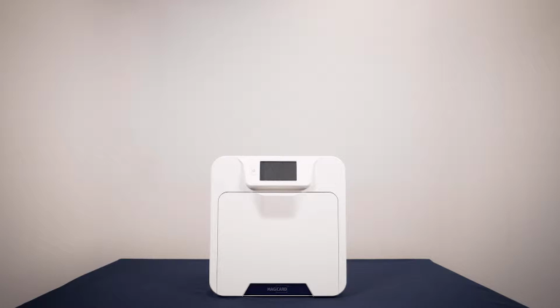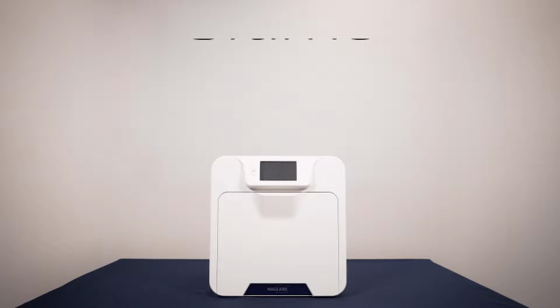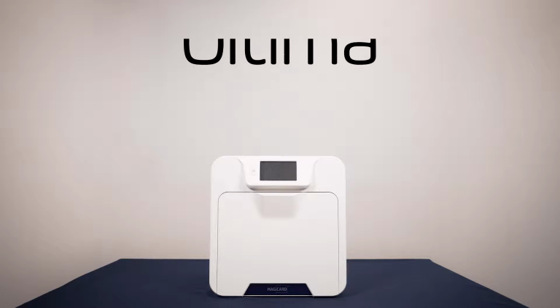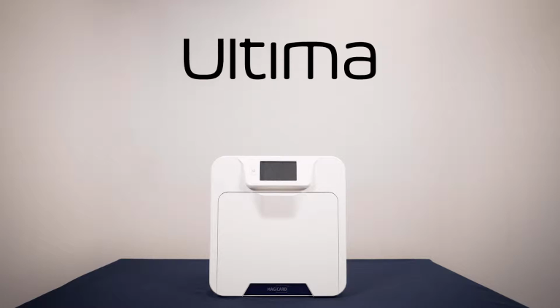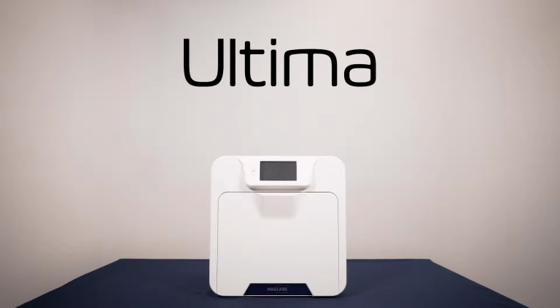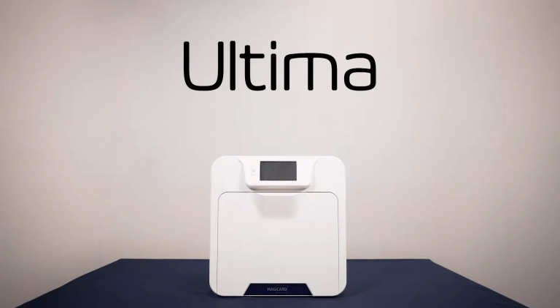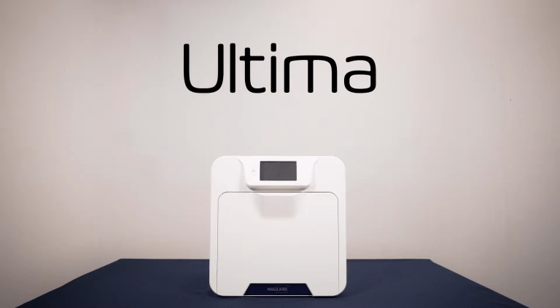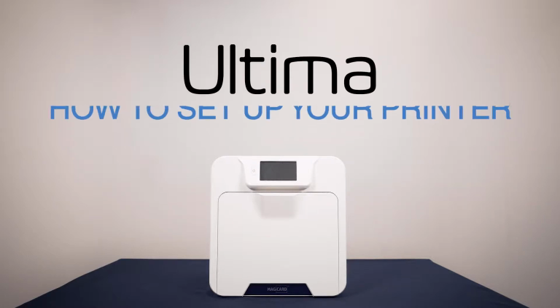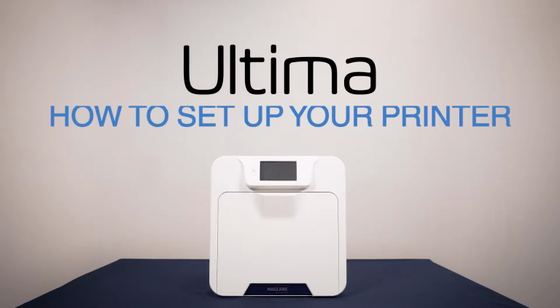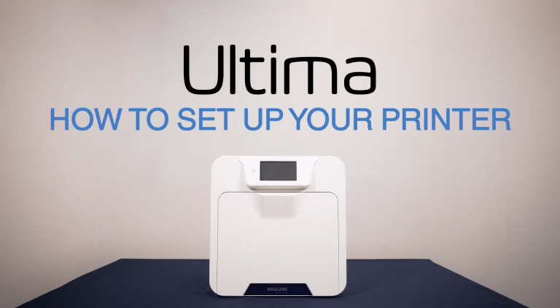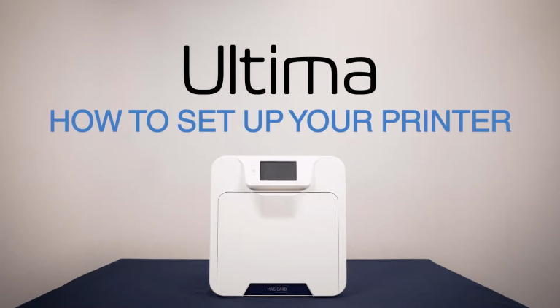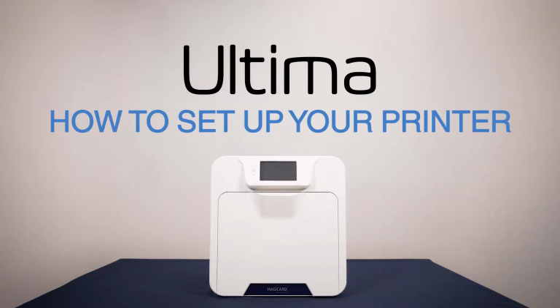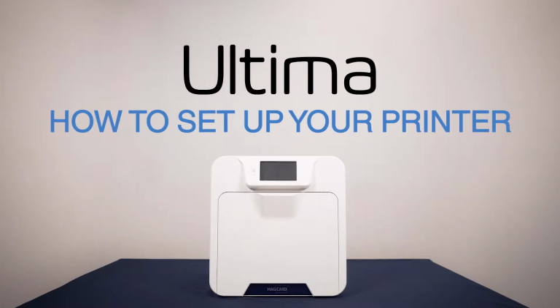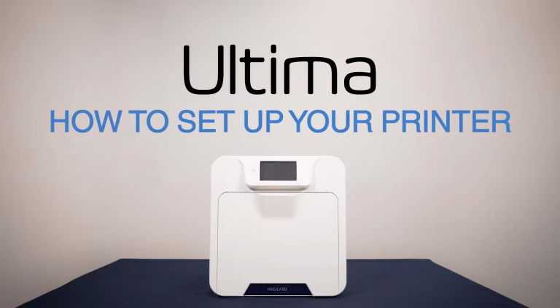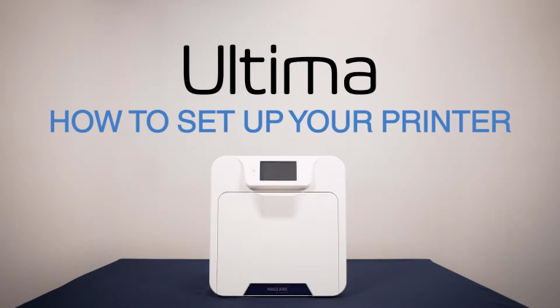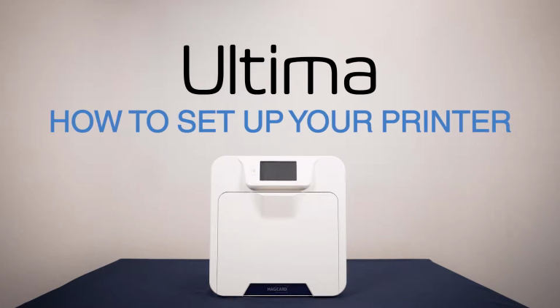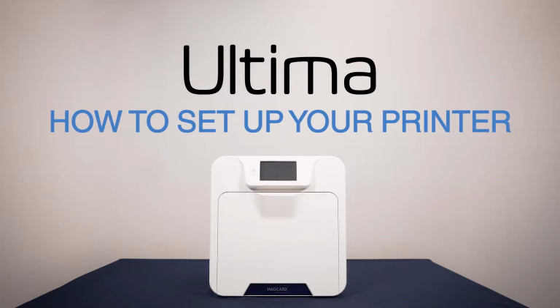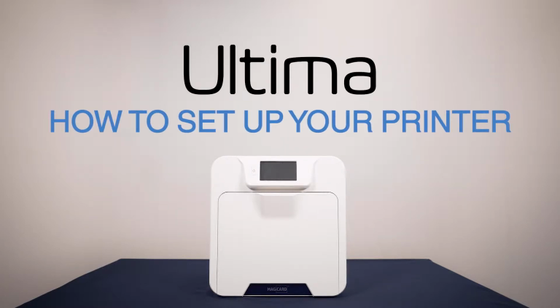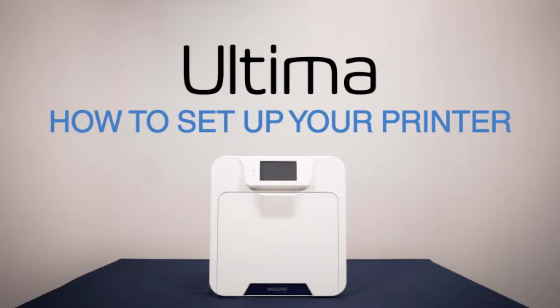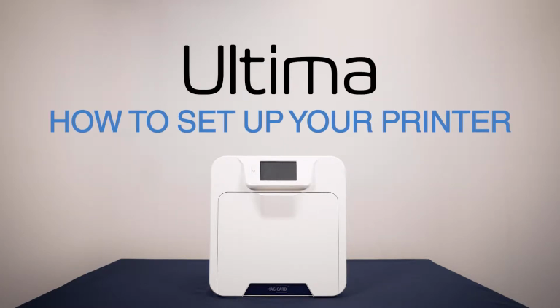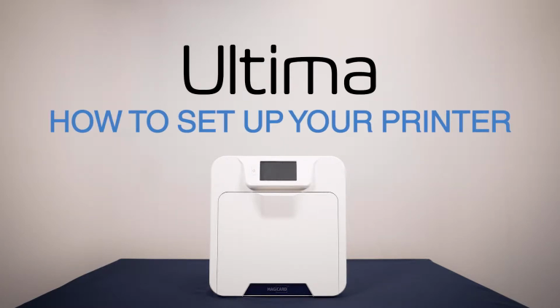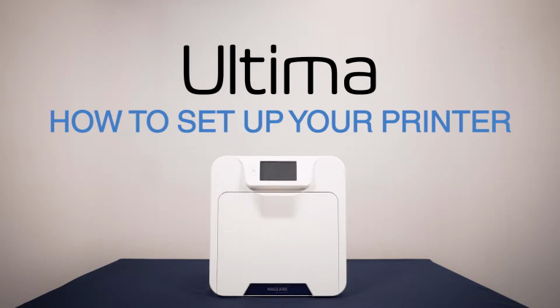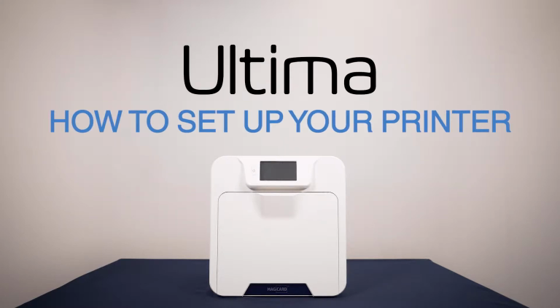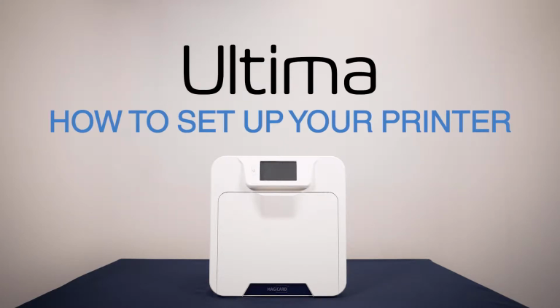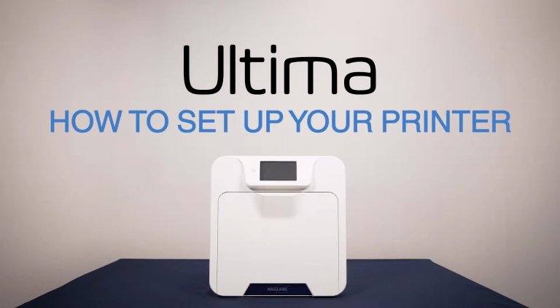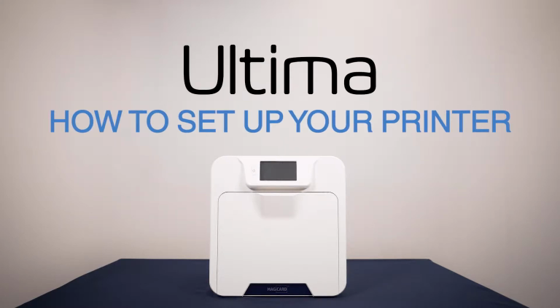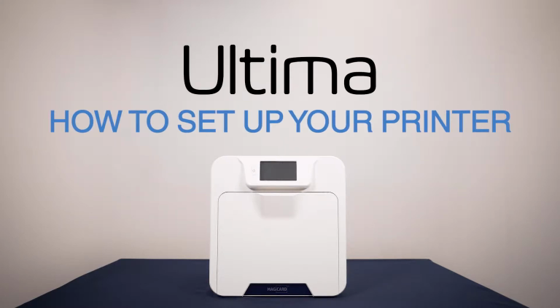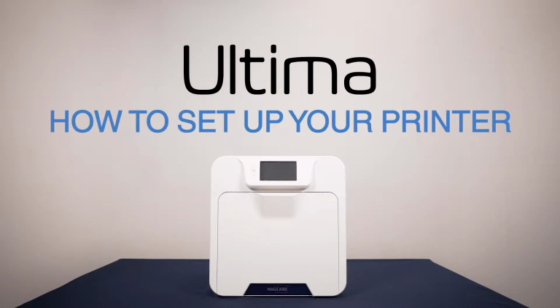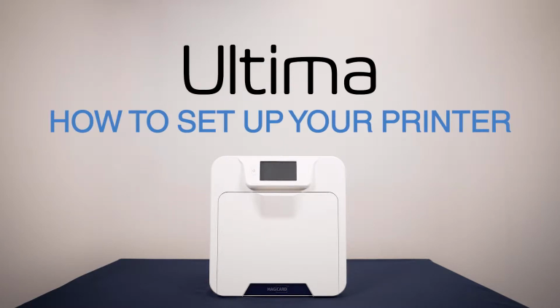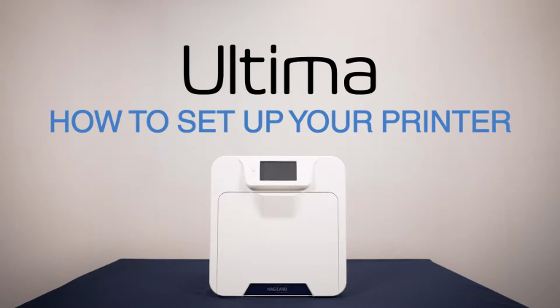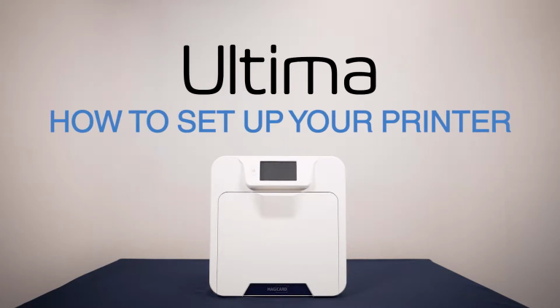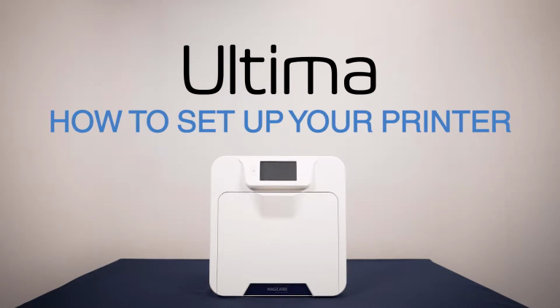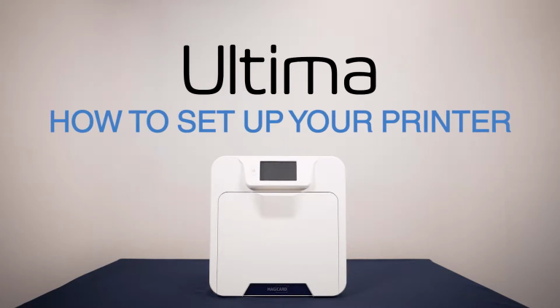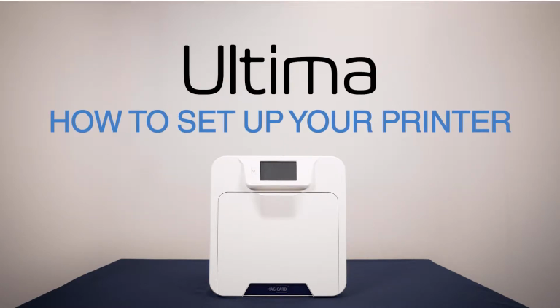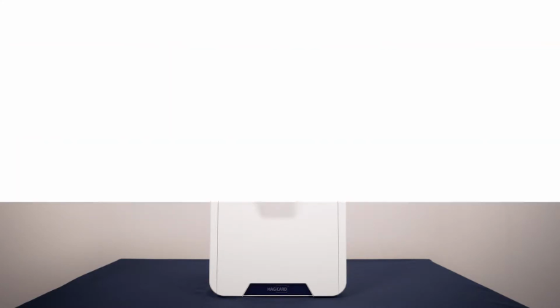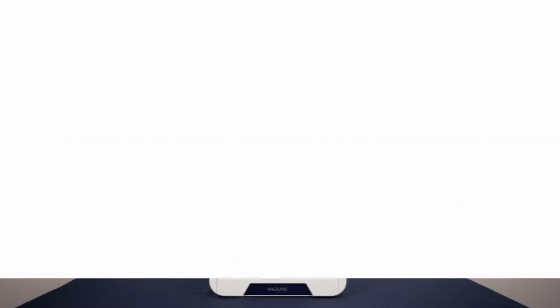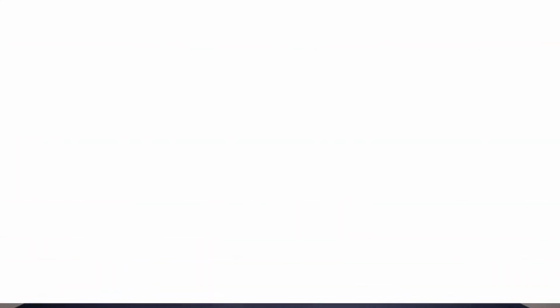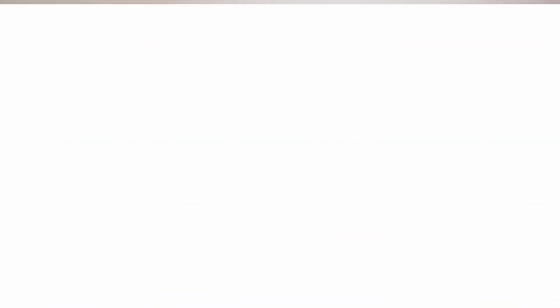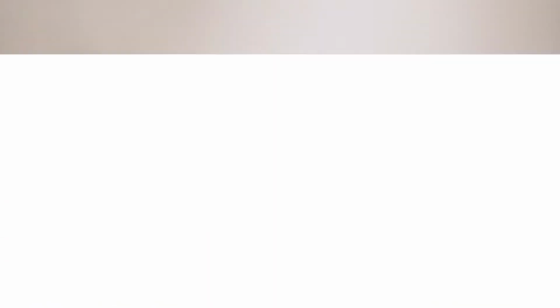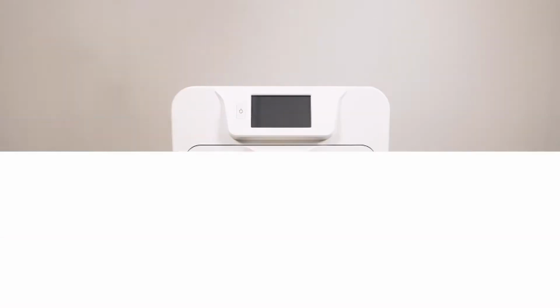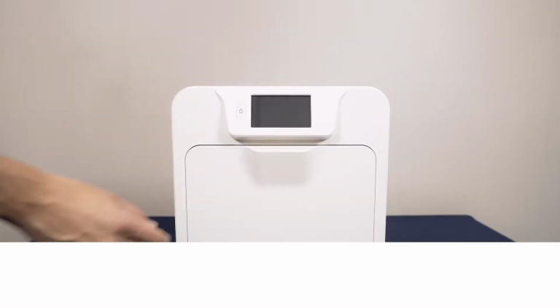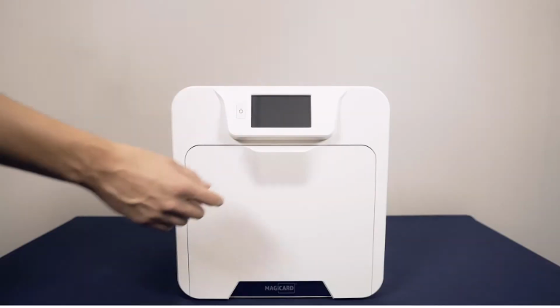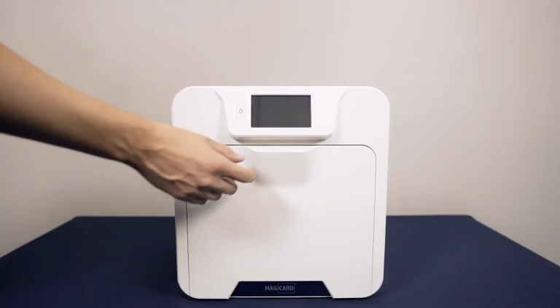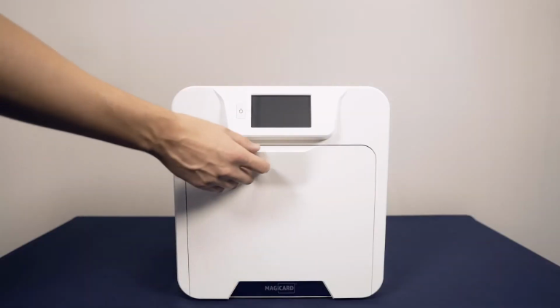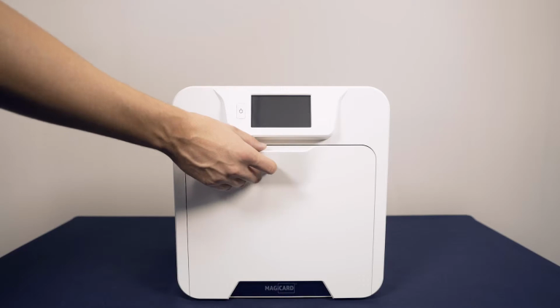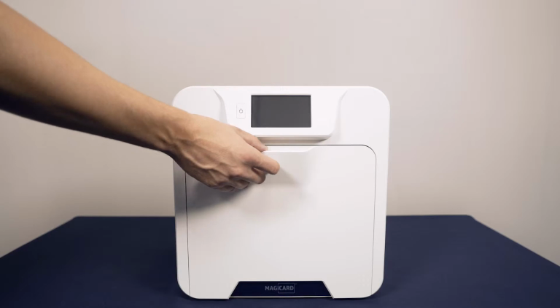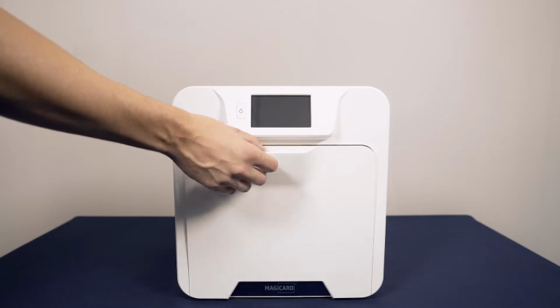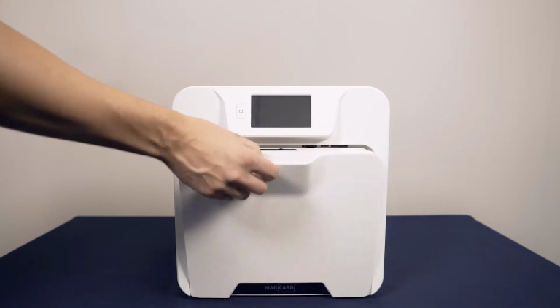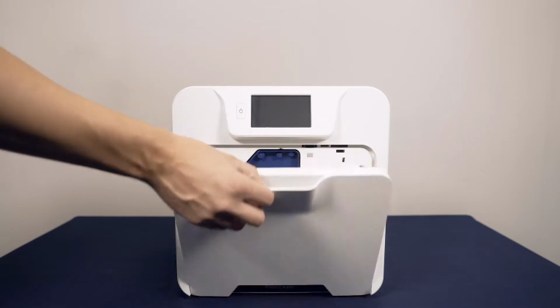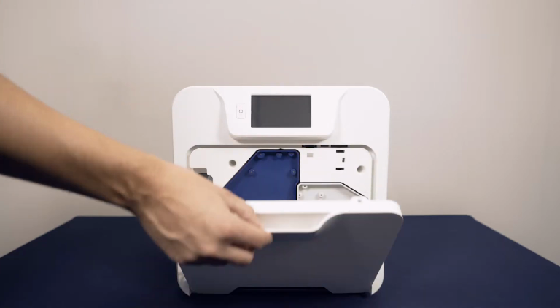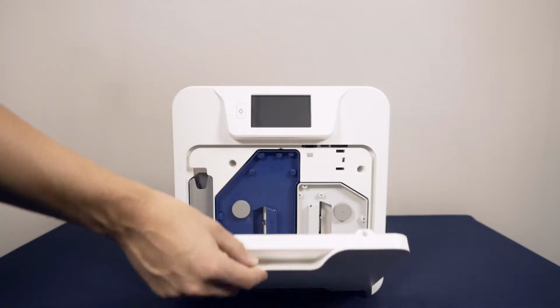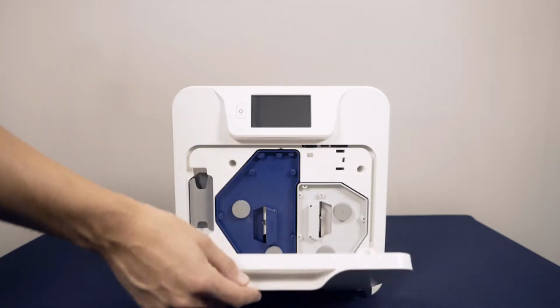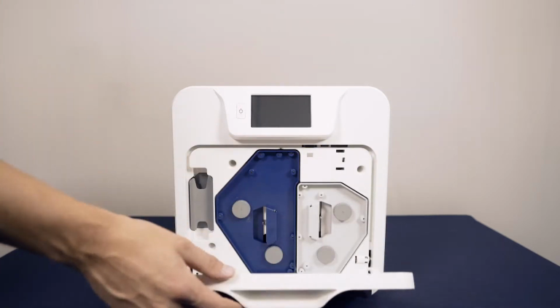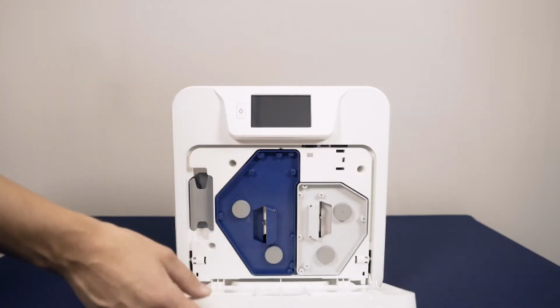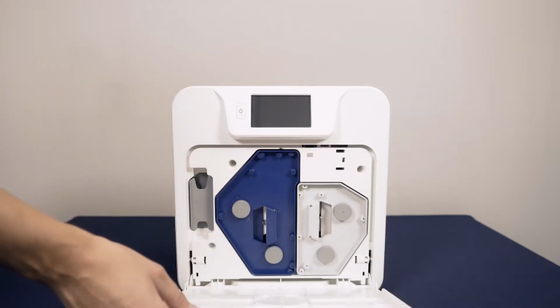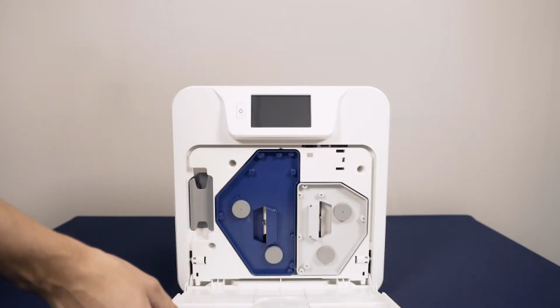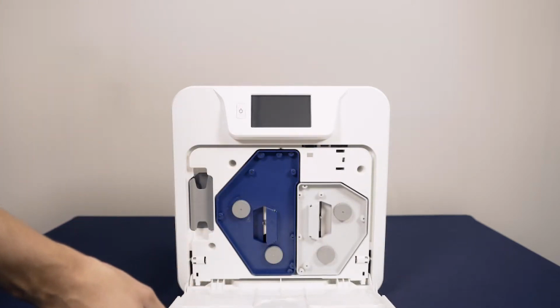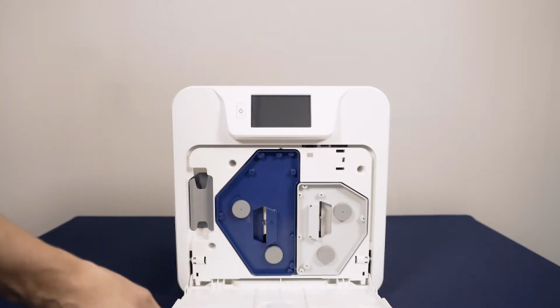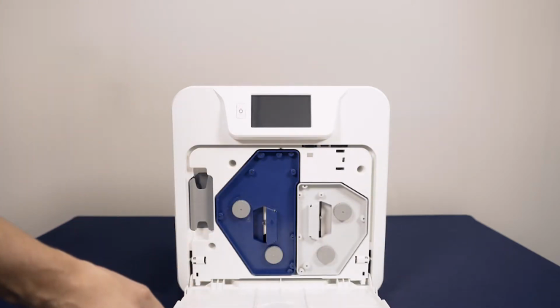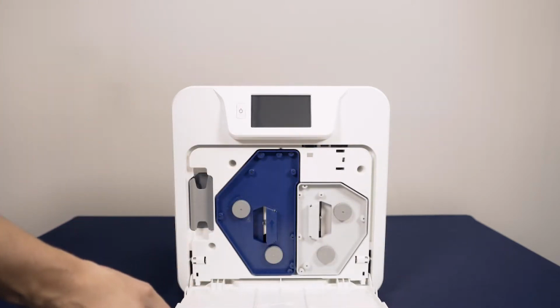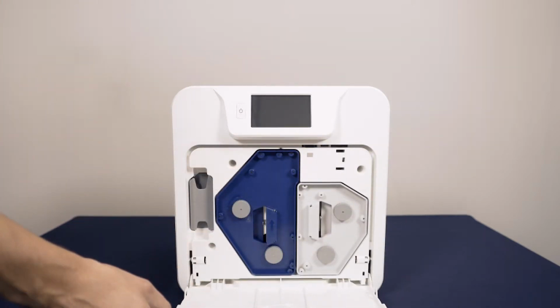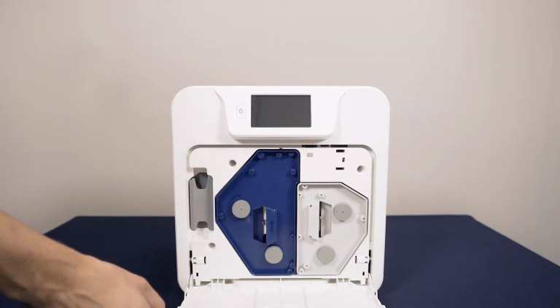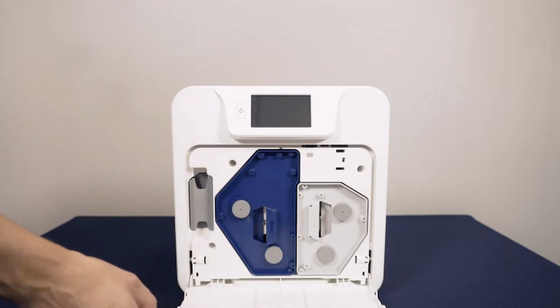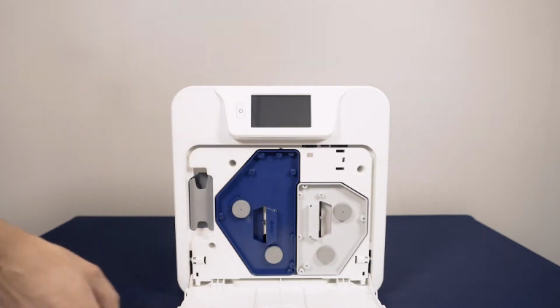In this video we will guide you through how to set up your printer. Firstly, open the door at the front of the printer.